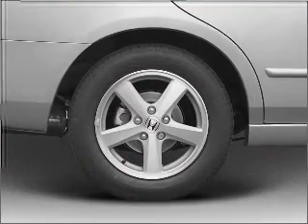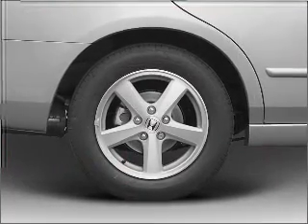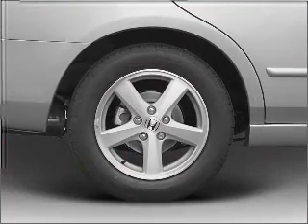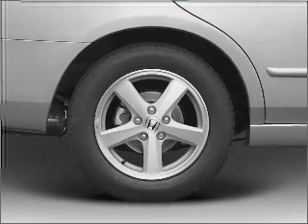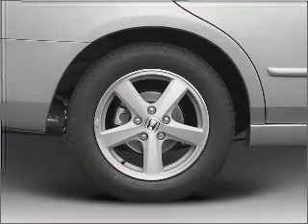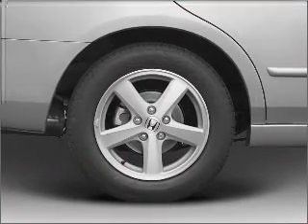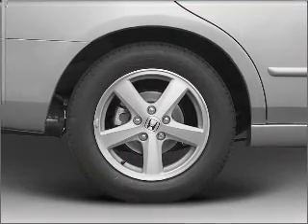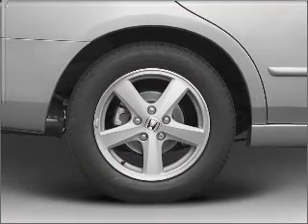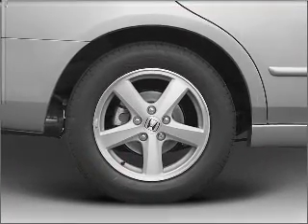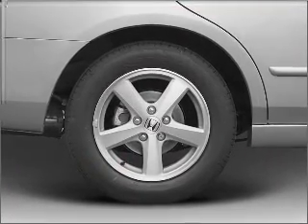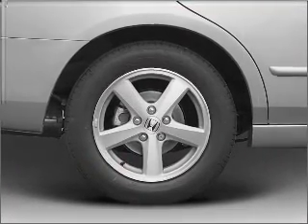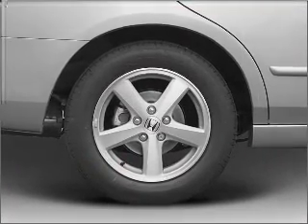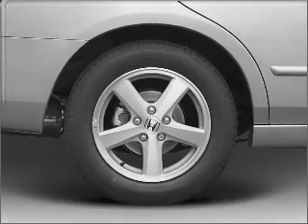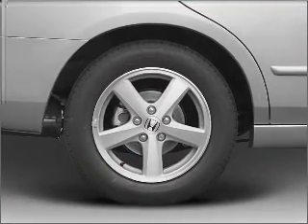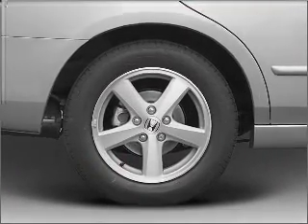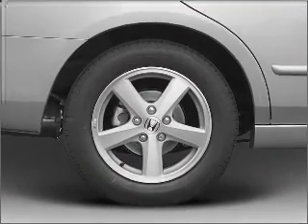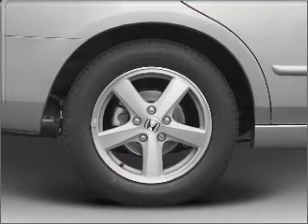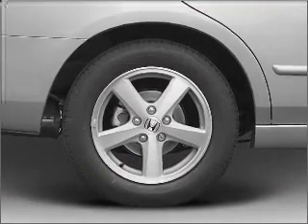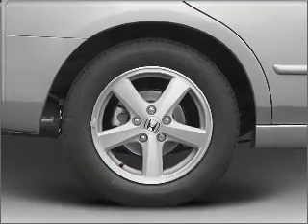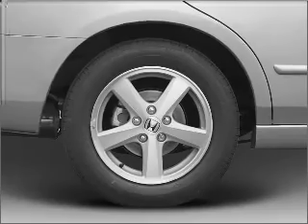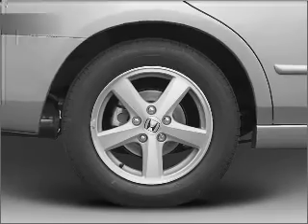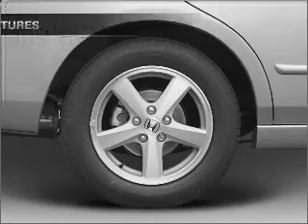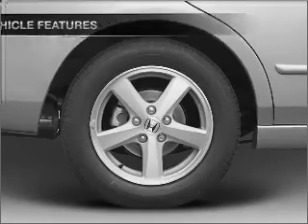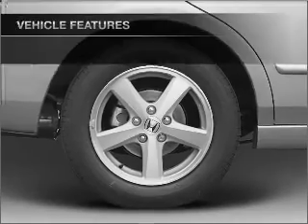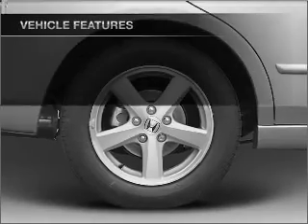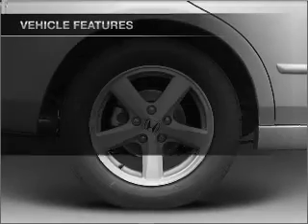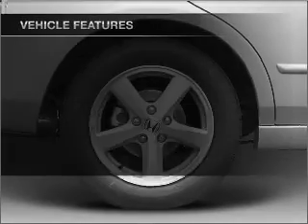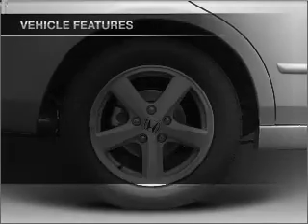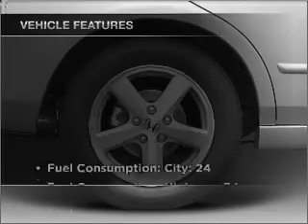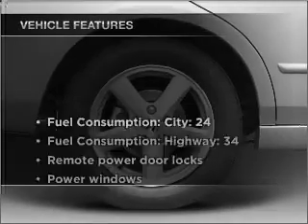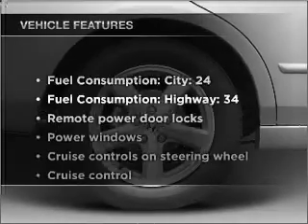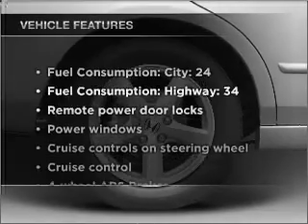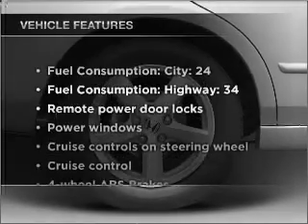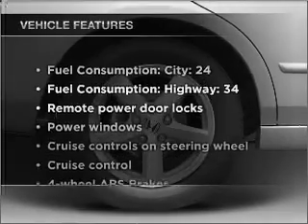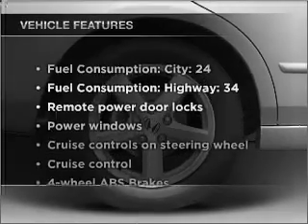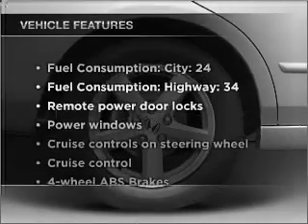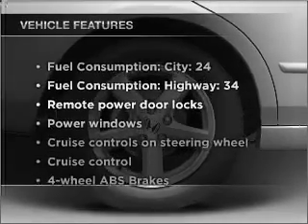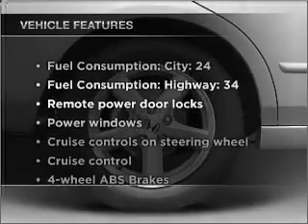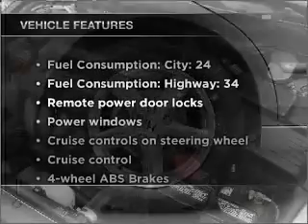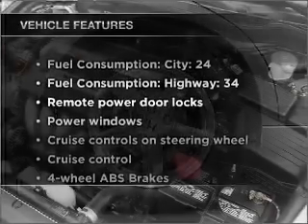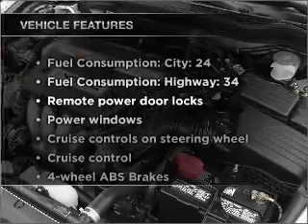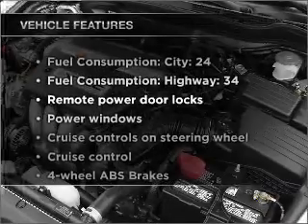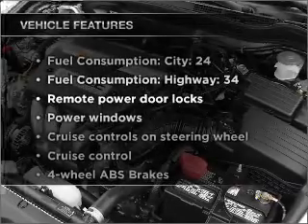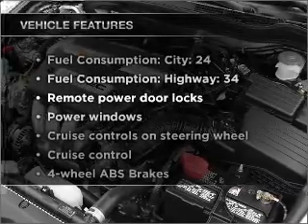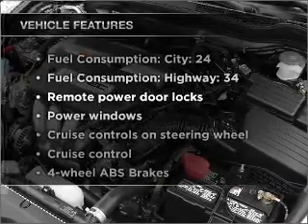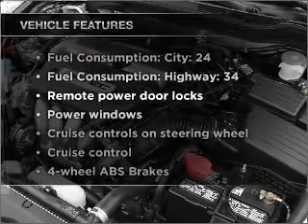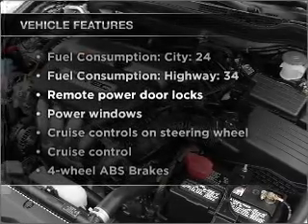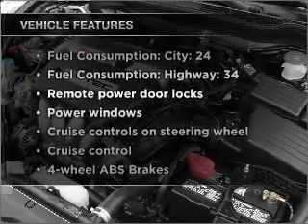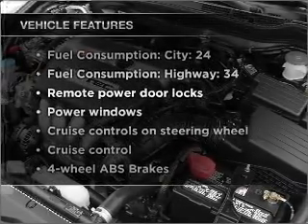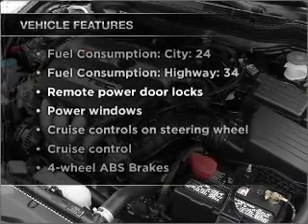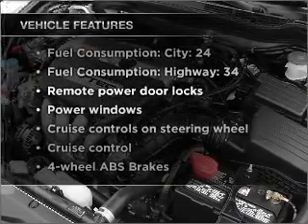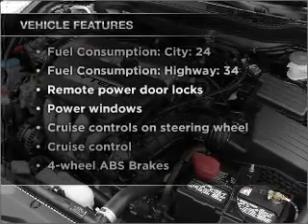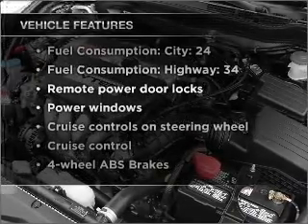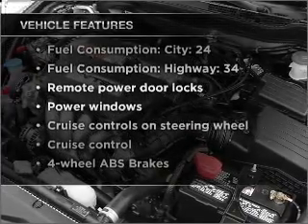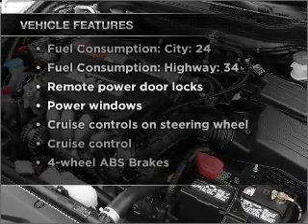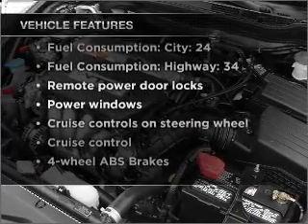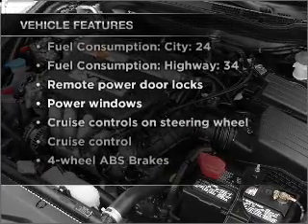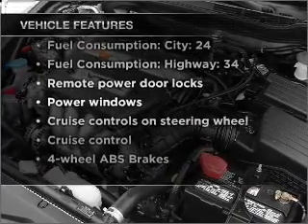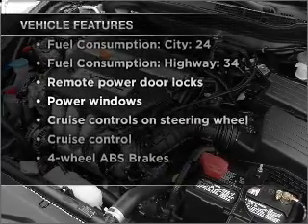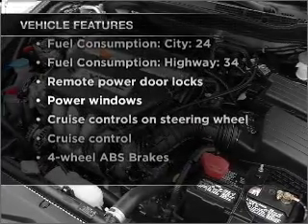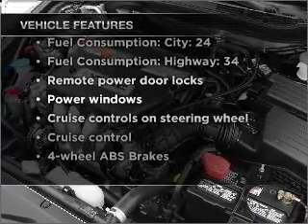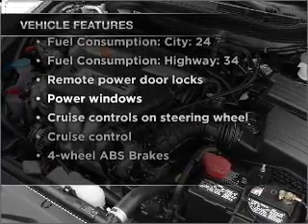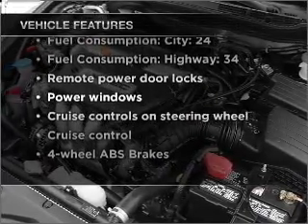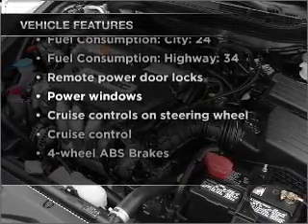The anti-lock braking system will help deliver you safely to your destination. Let the outside in with a built-in sunroof. And with these notable features, you won't want to miss out on the opportunity to own this amazing vehicle.